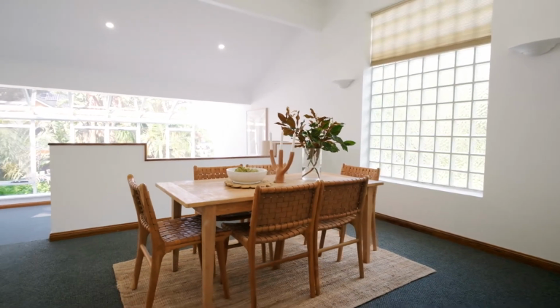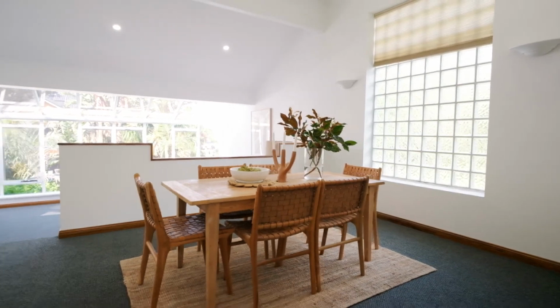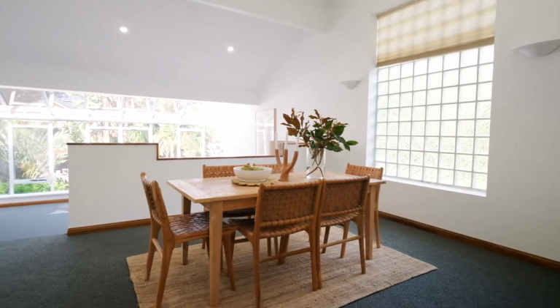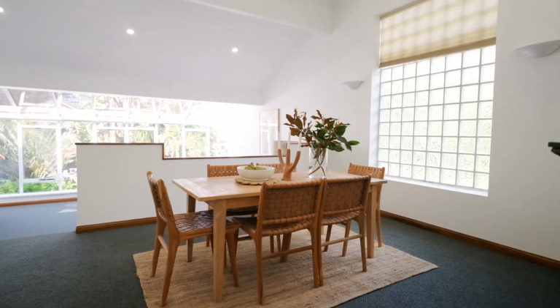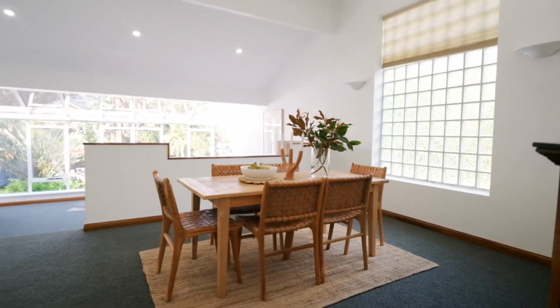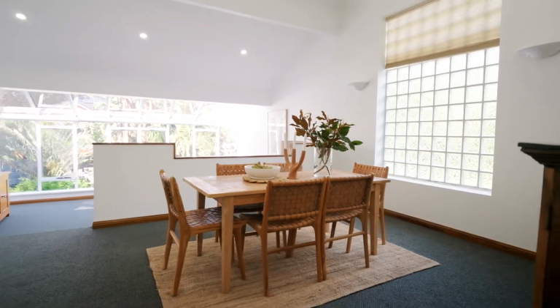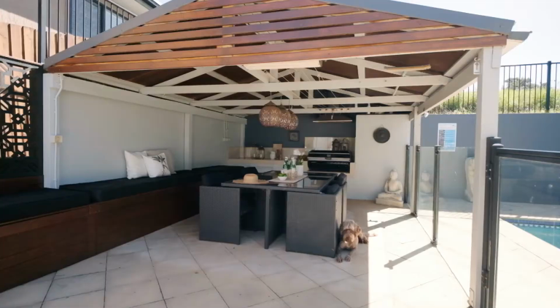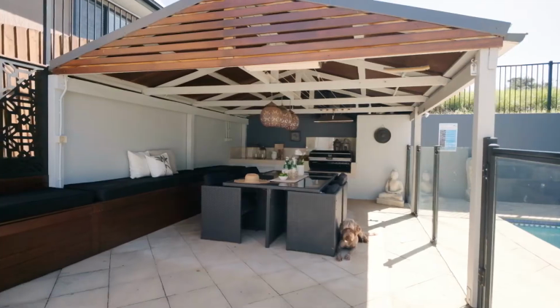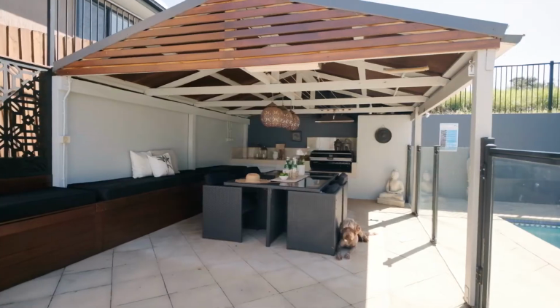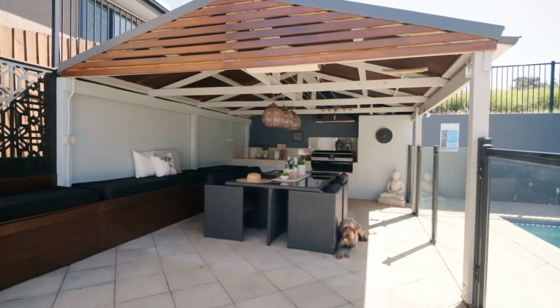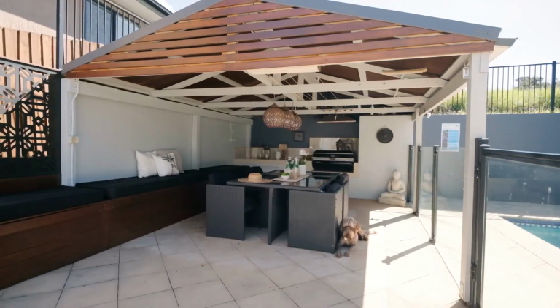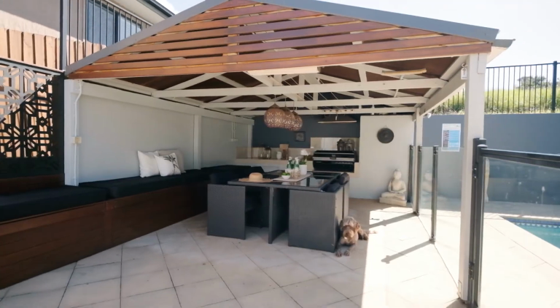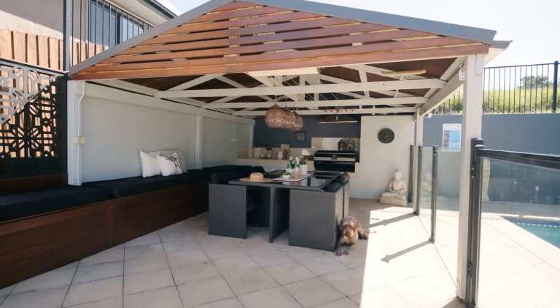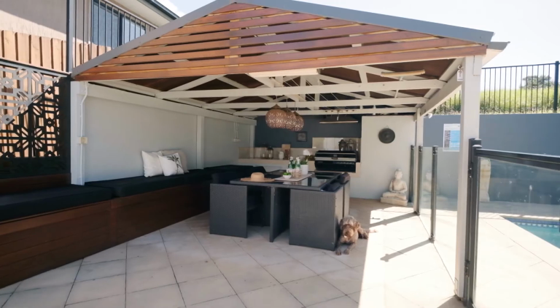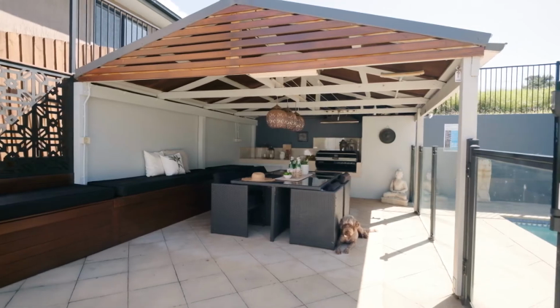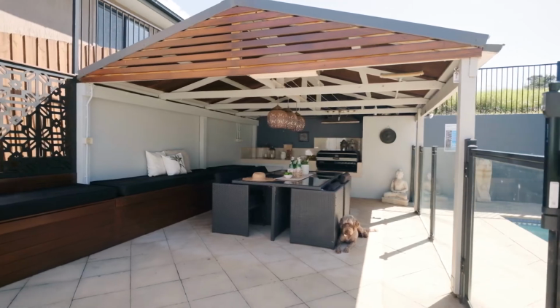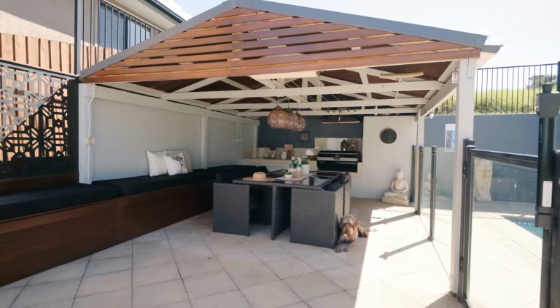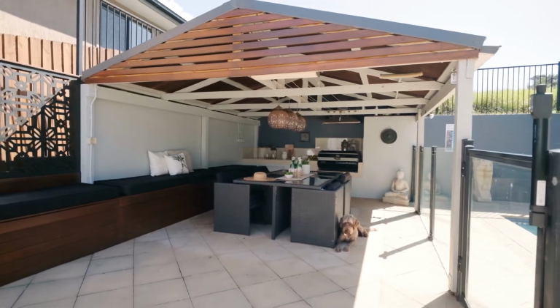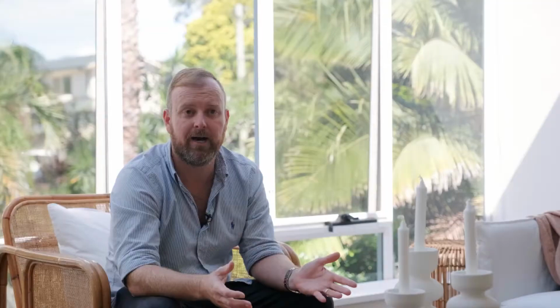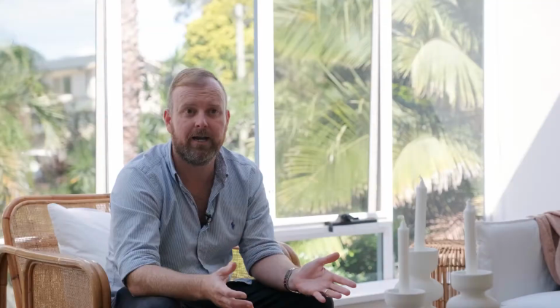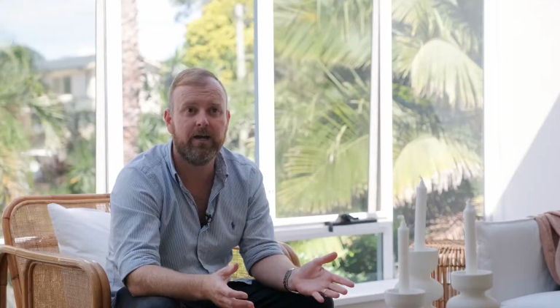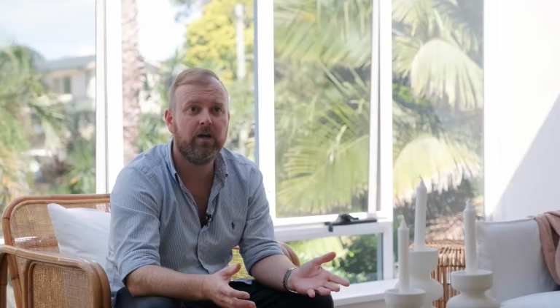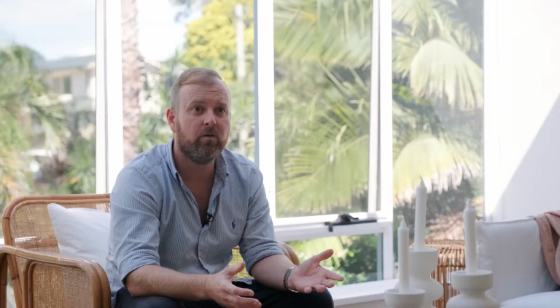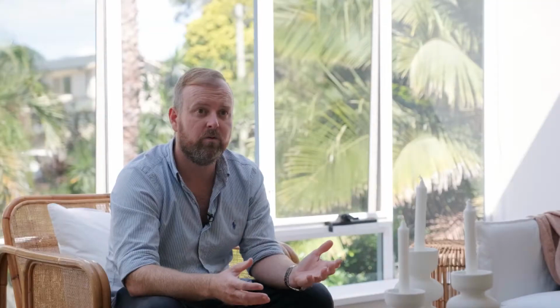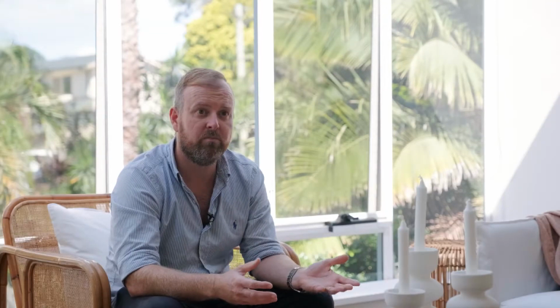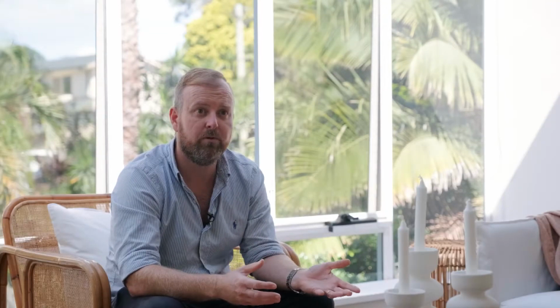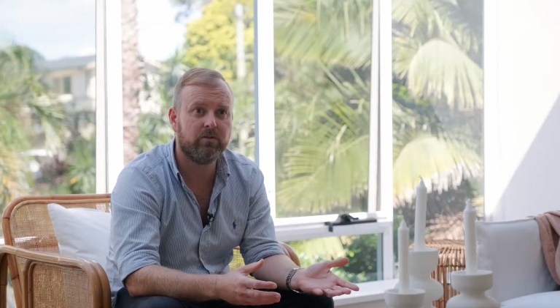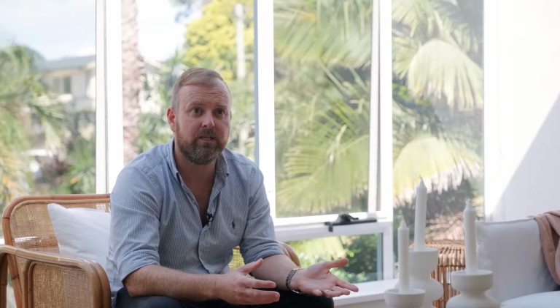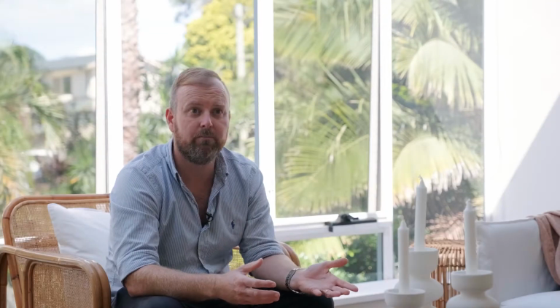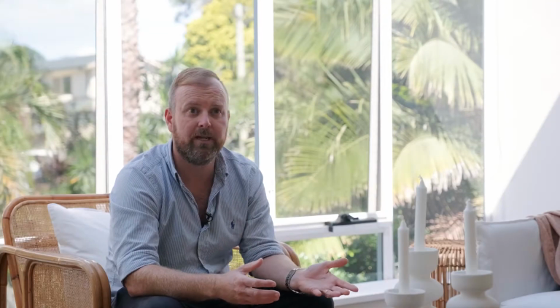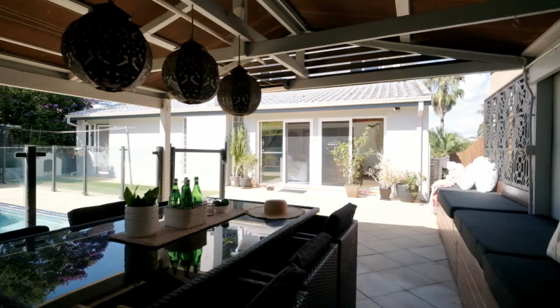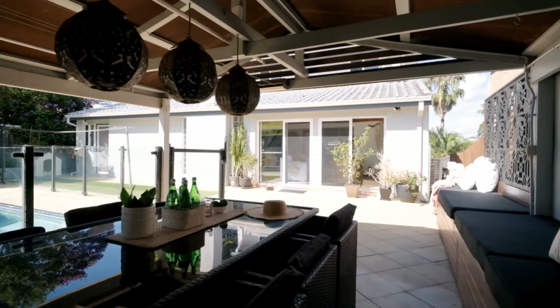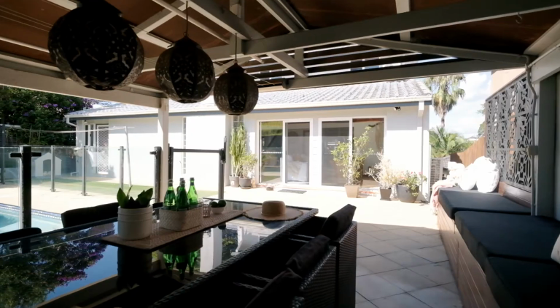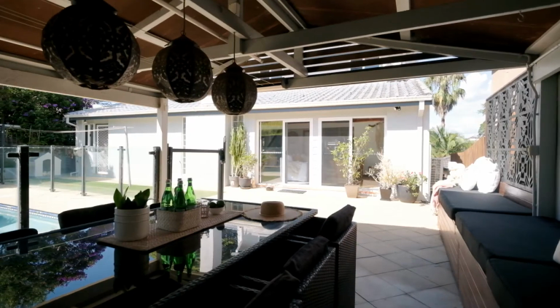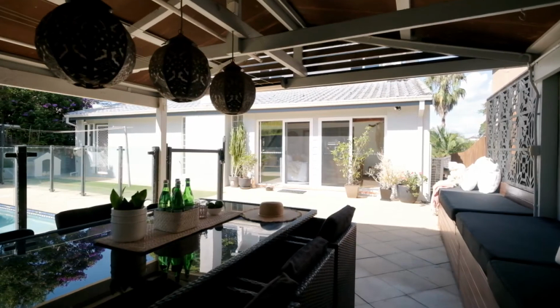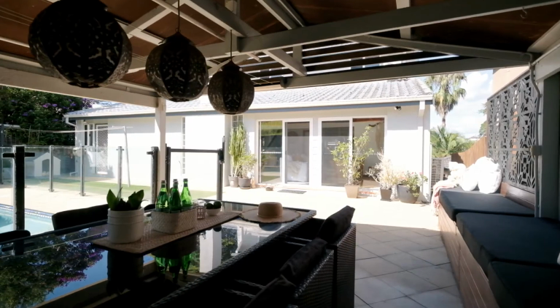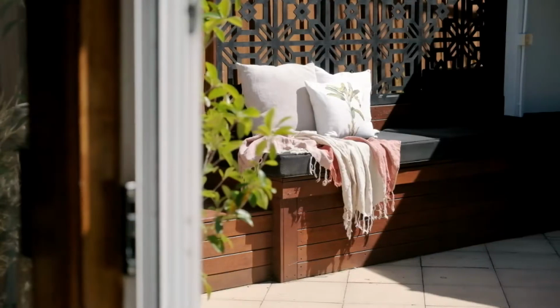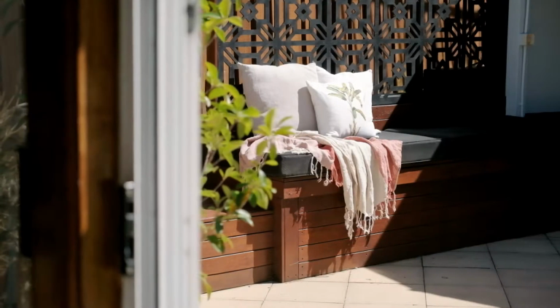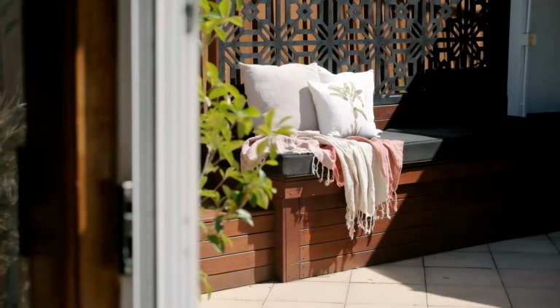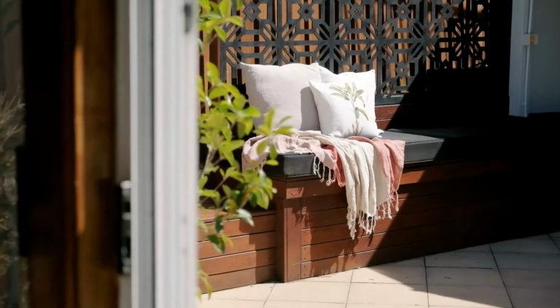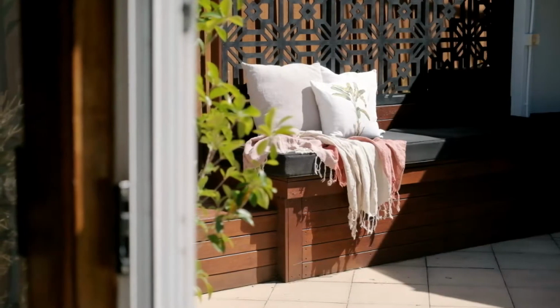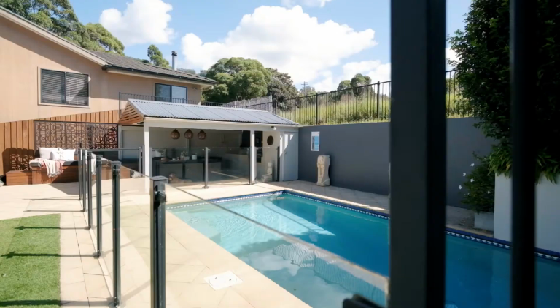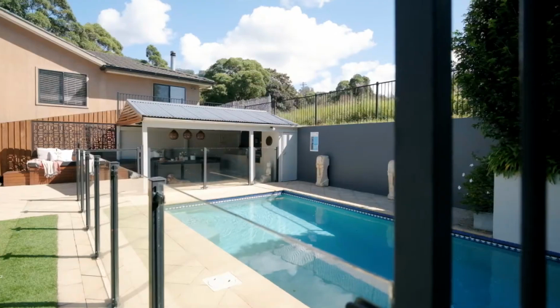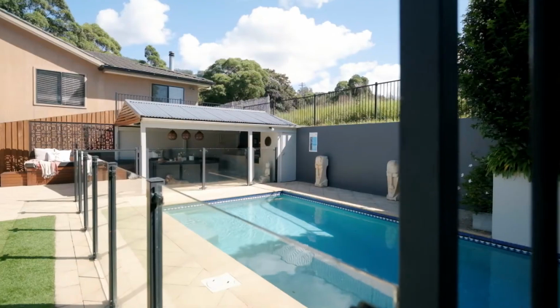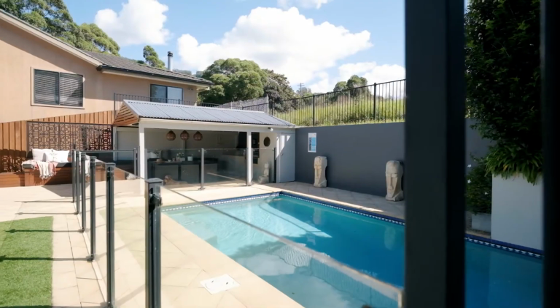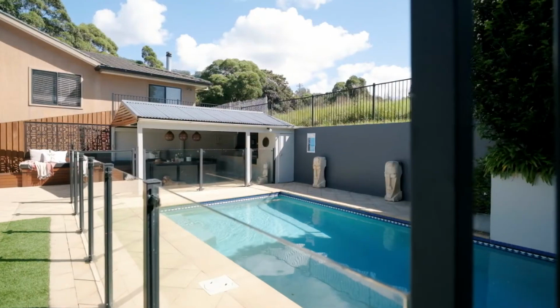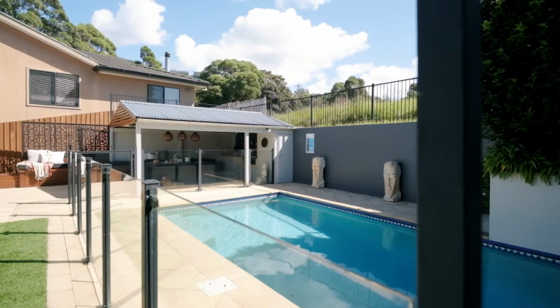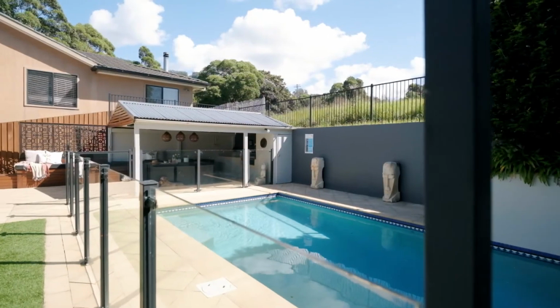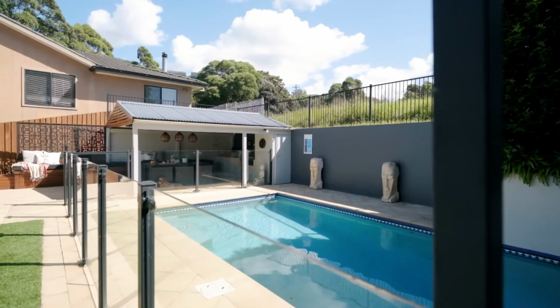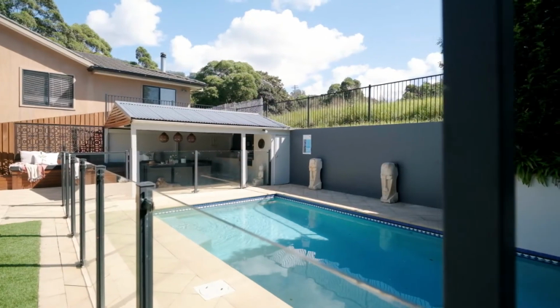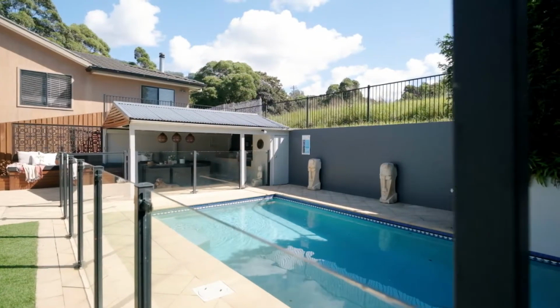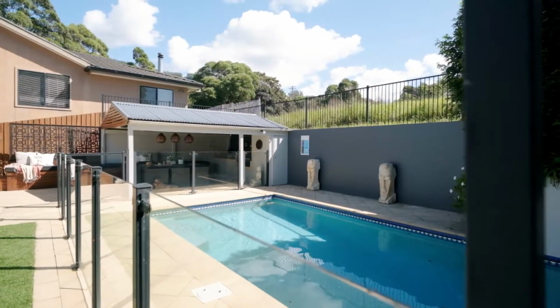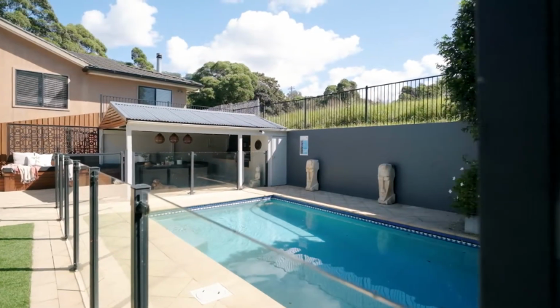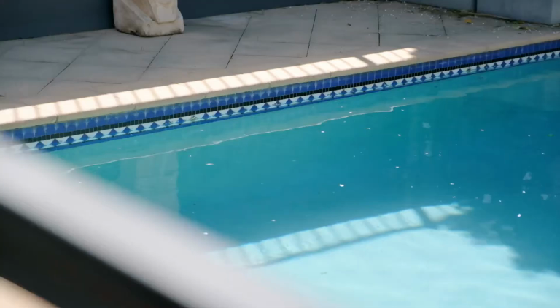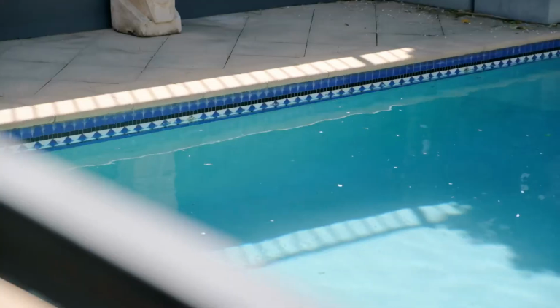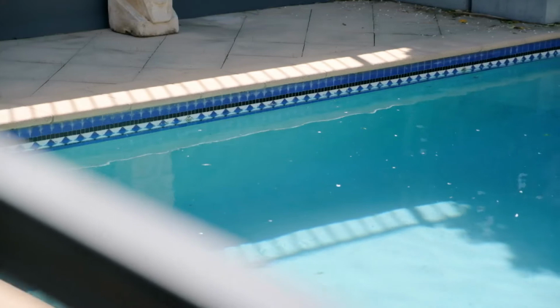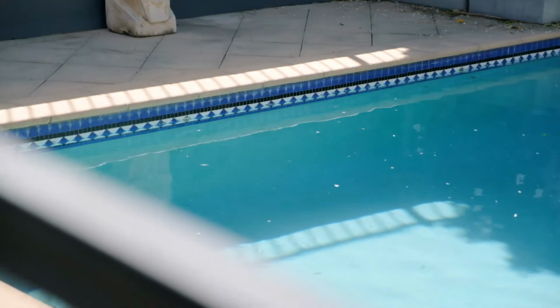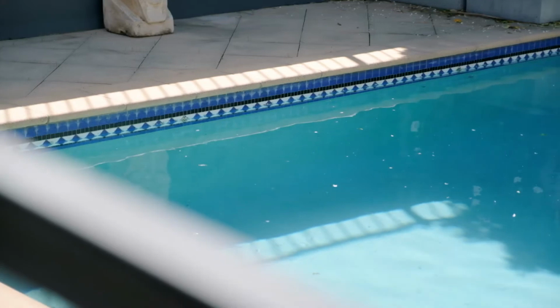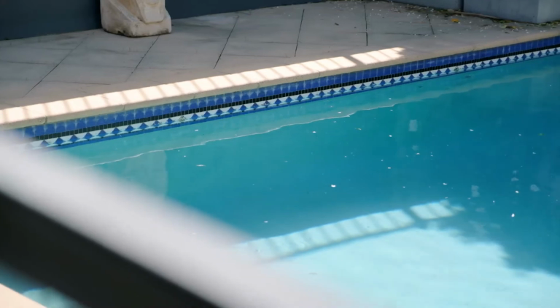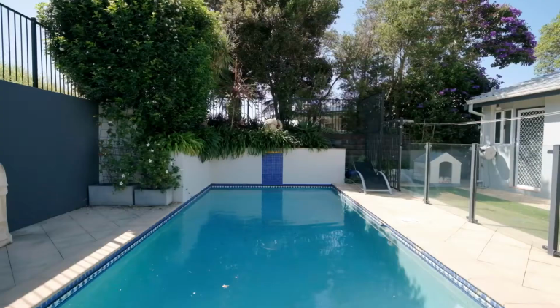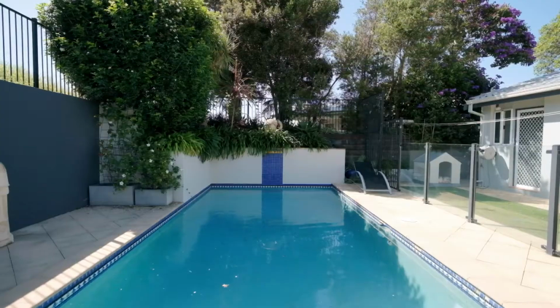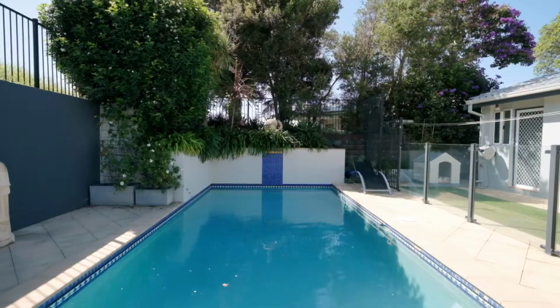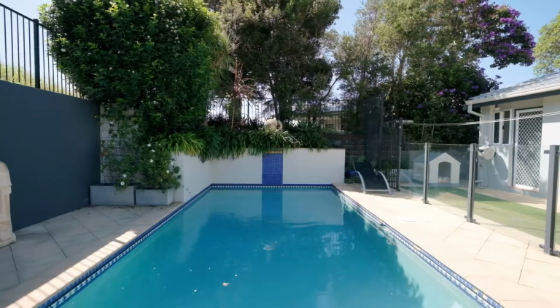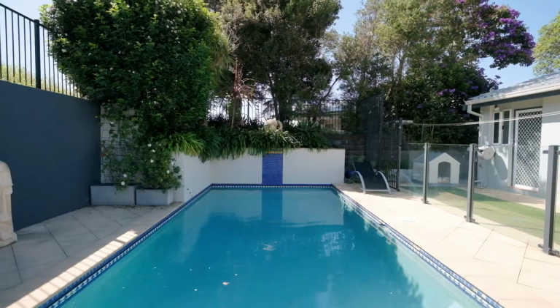You've got this spacious entertainer's cabana with built-in bench seating and barbecue space, and it overlooks the most pristine pool.